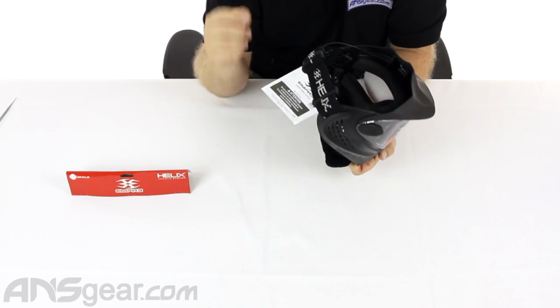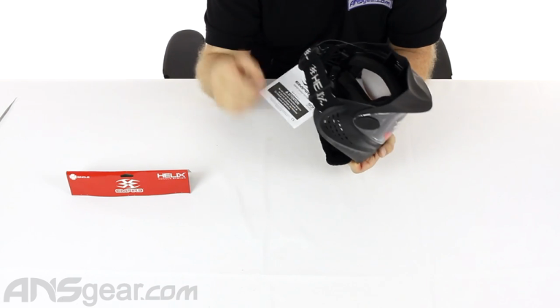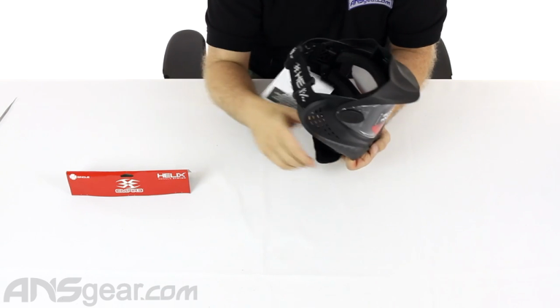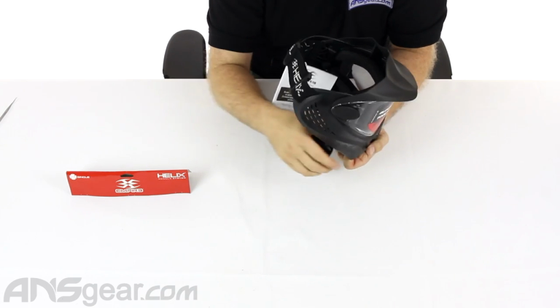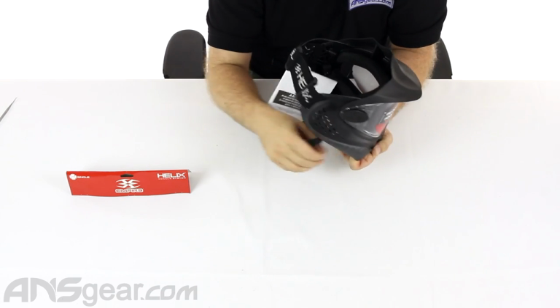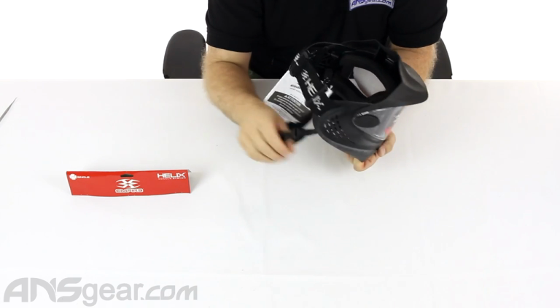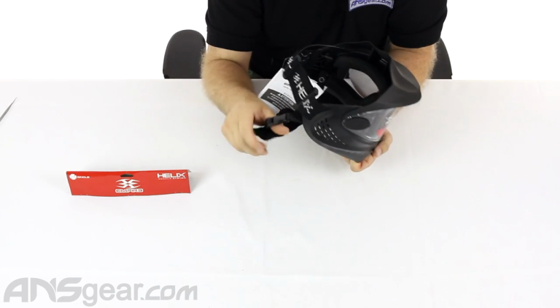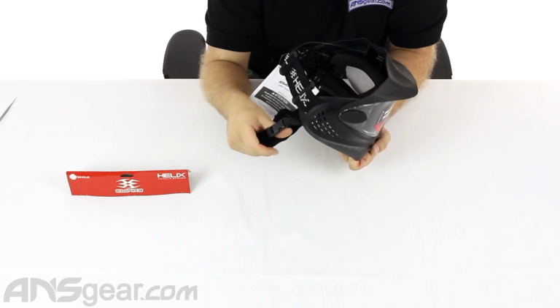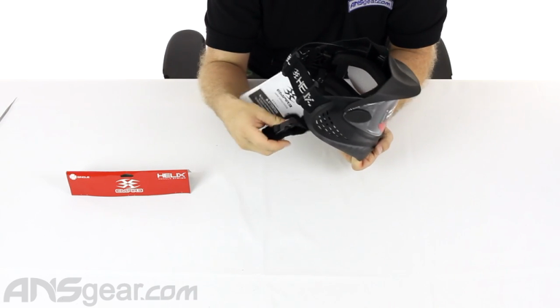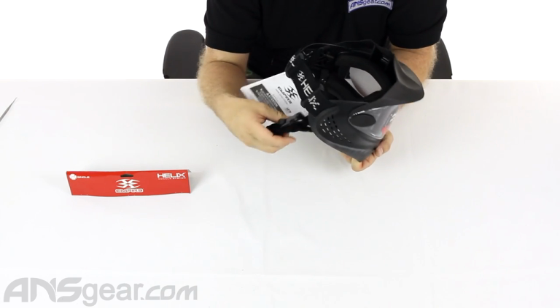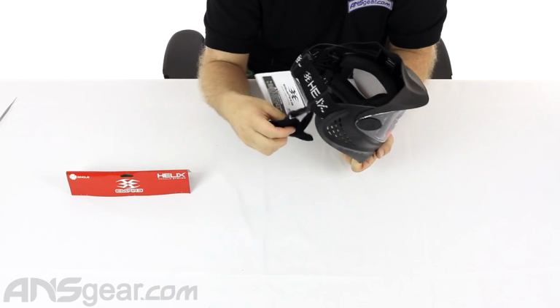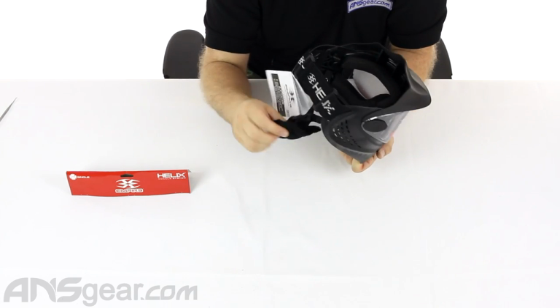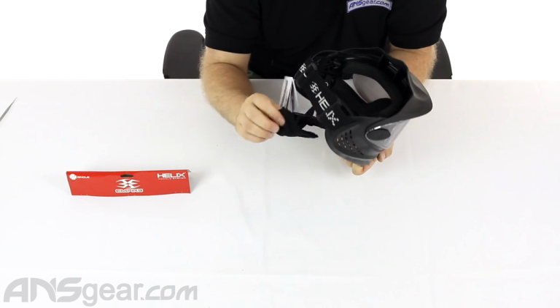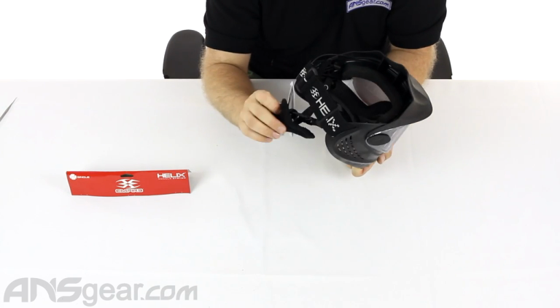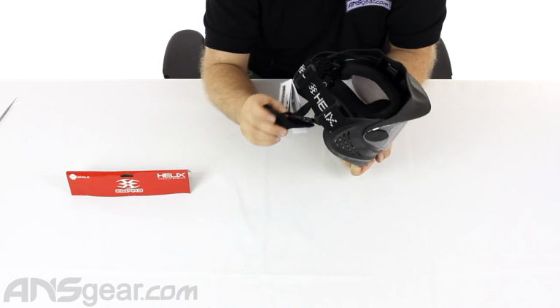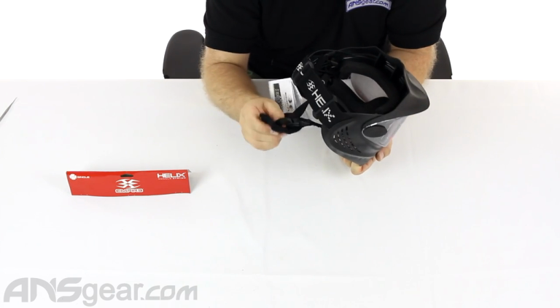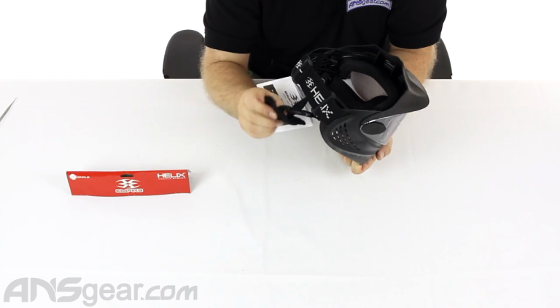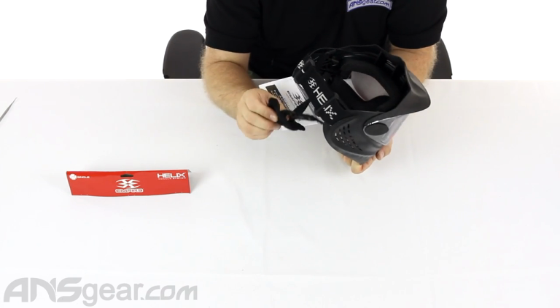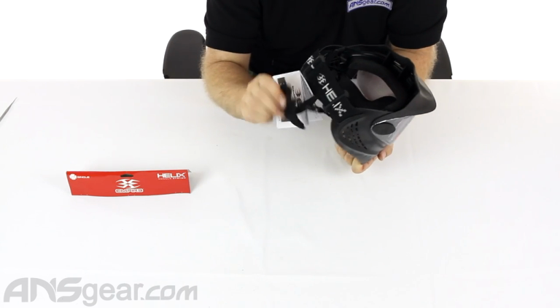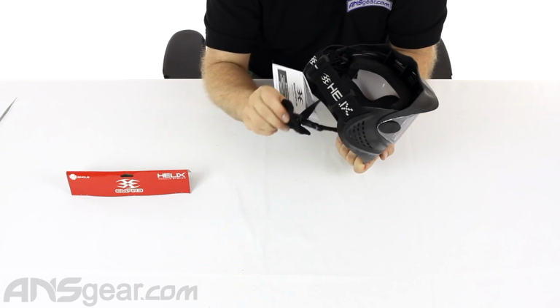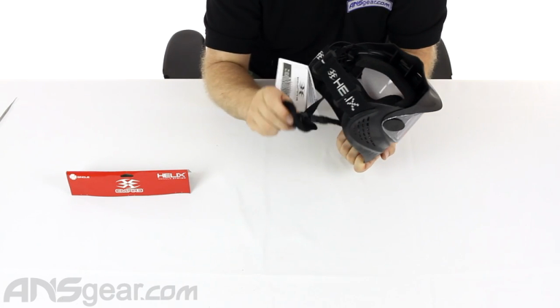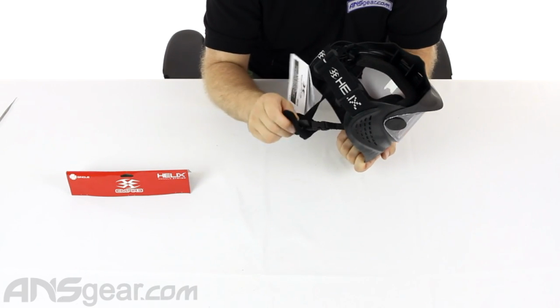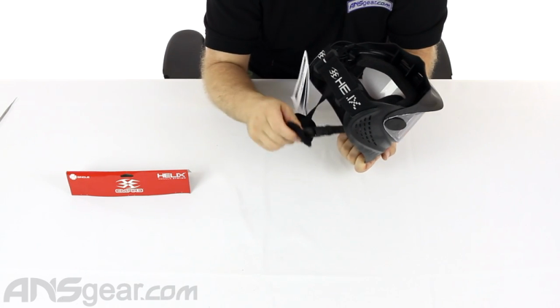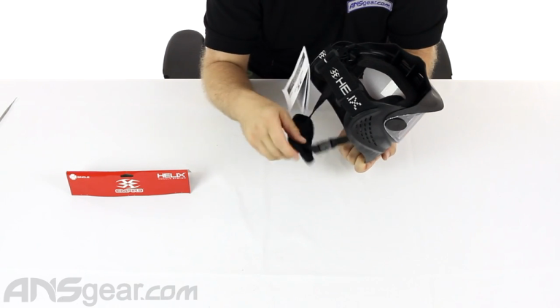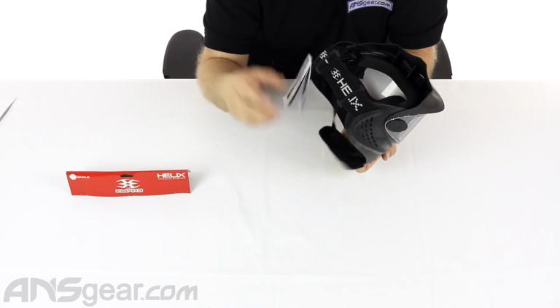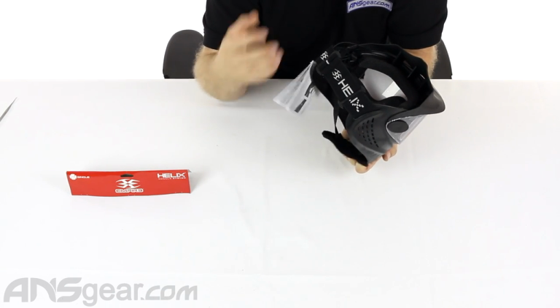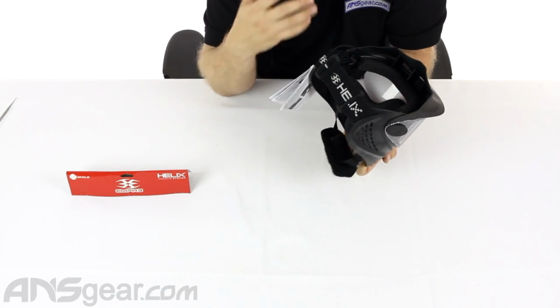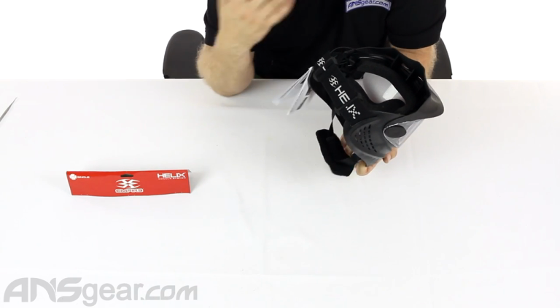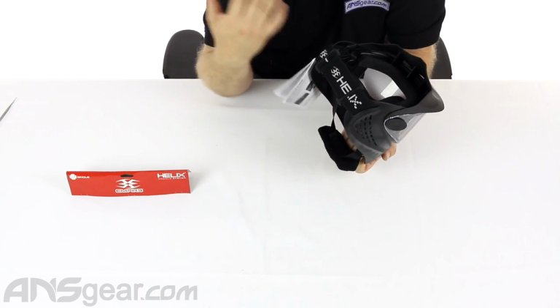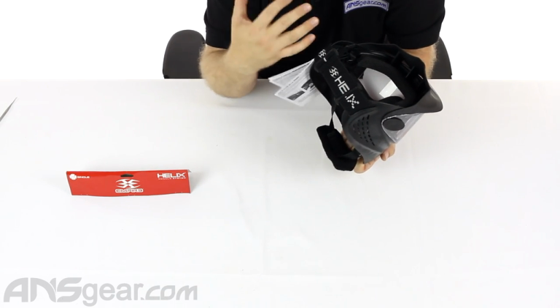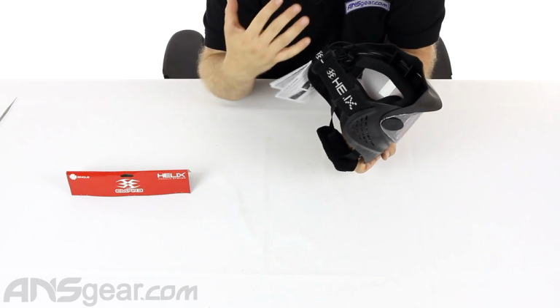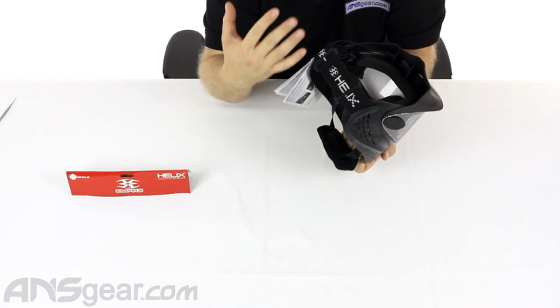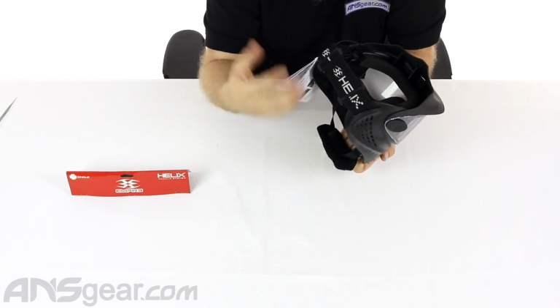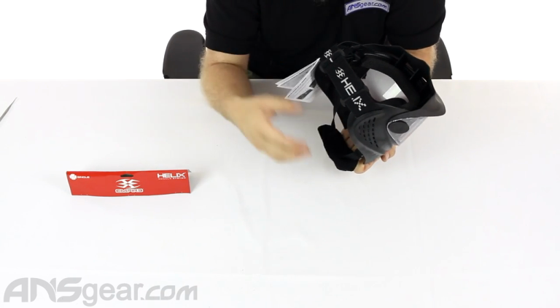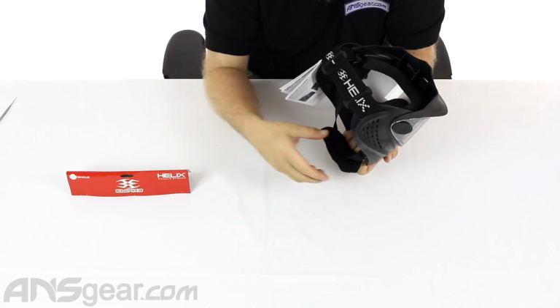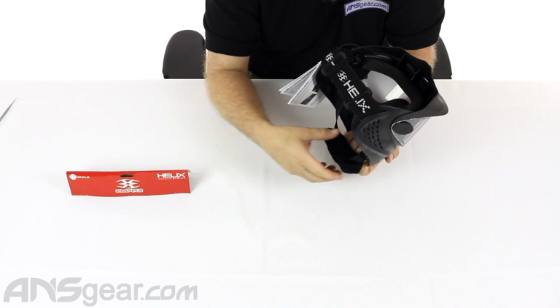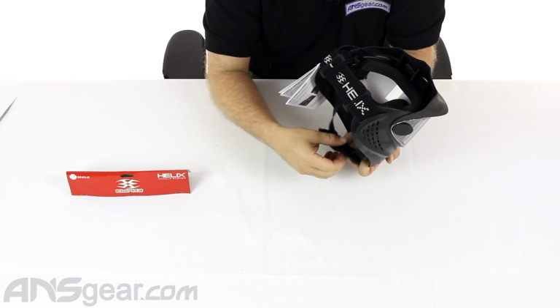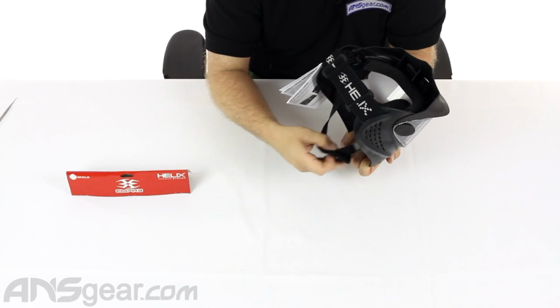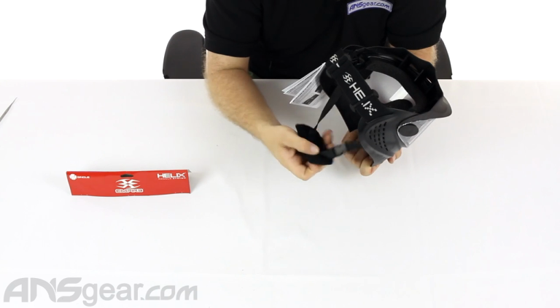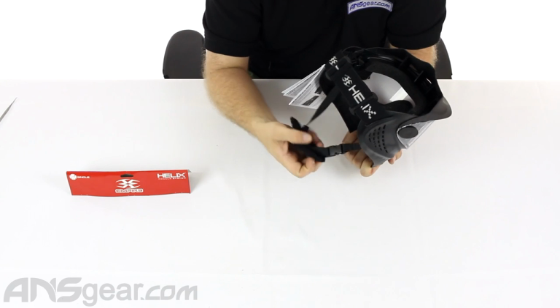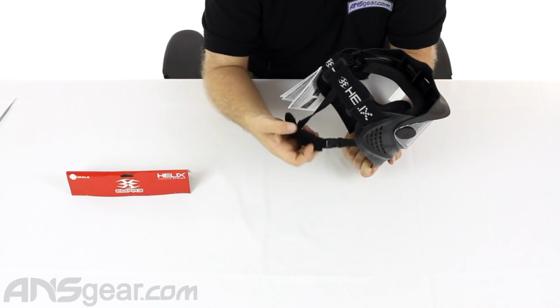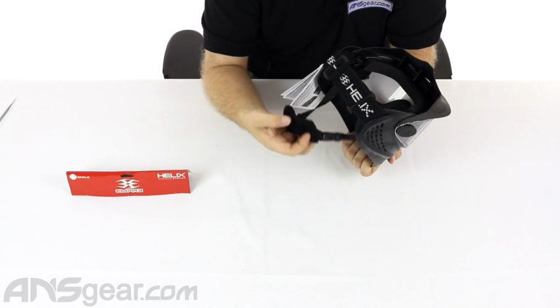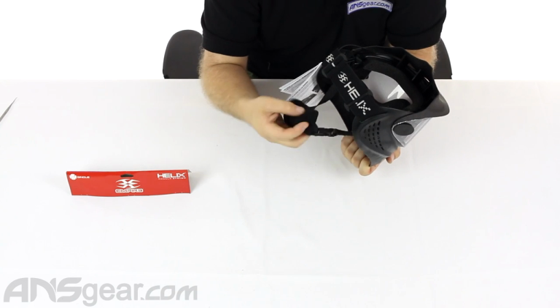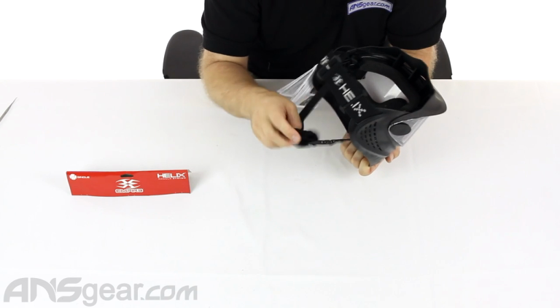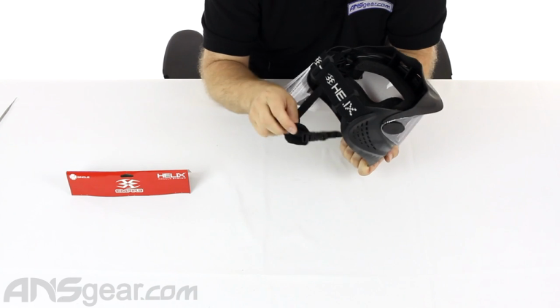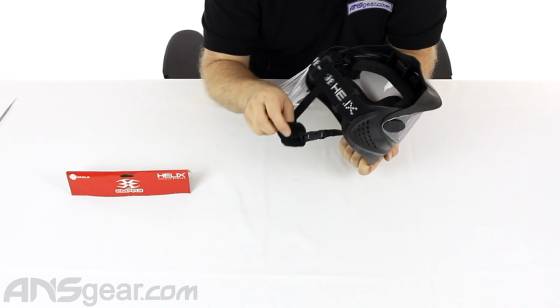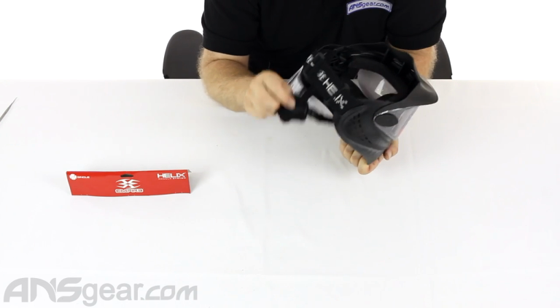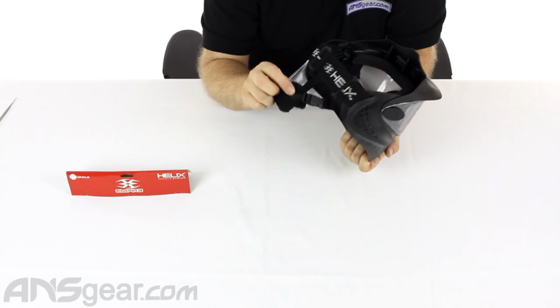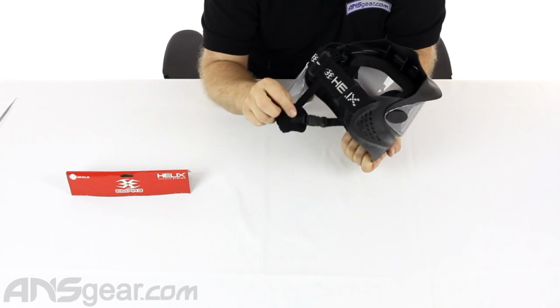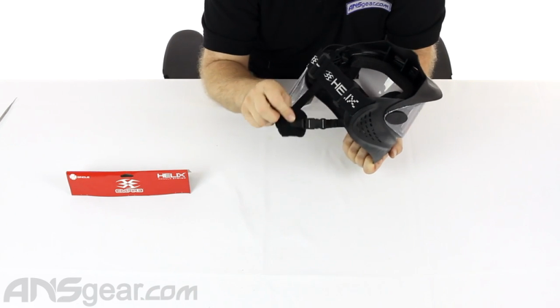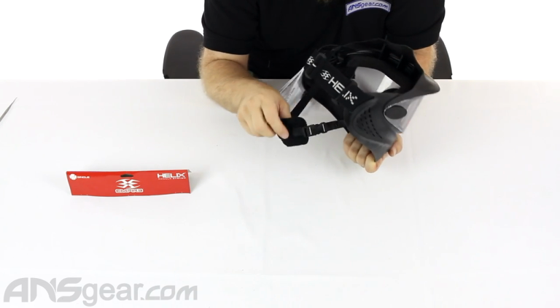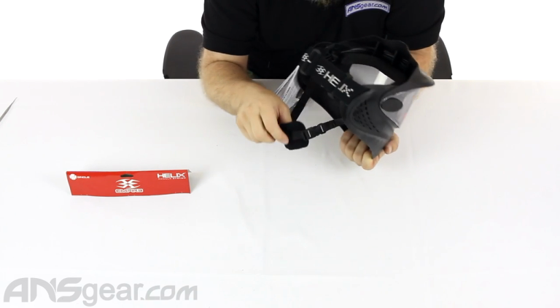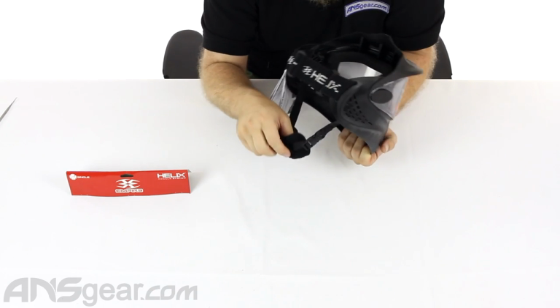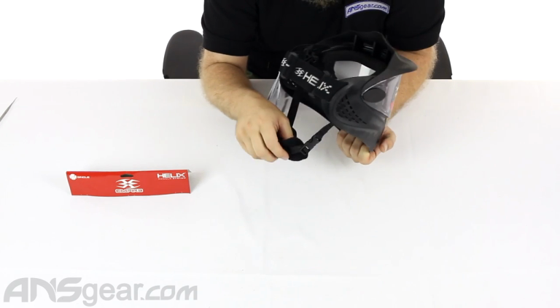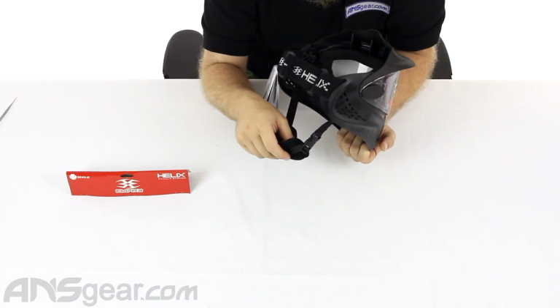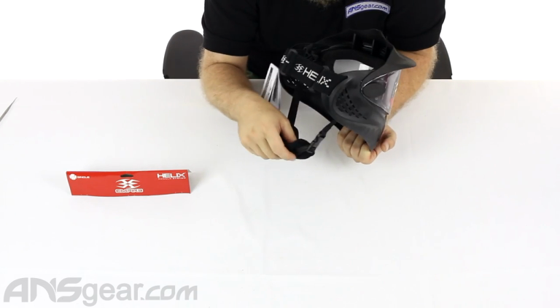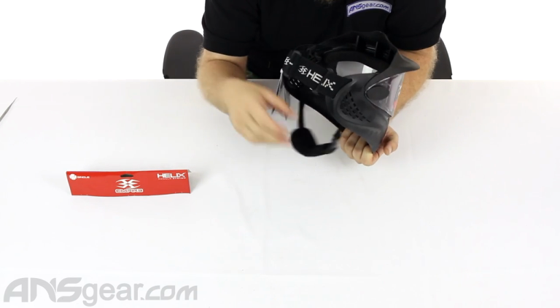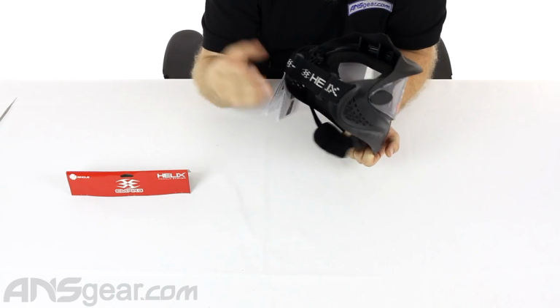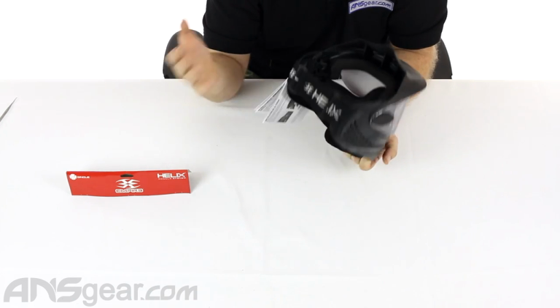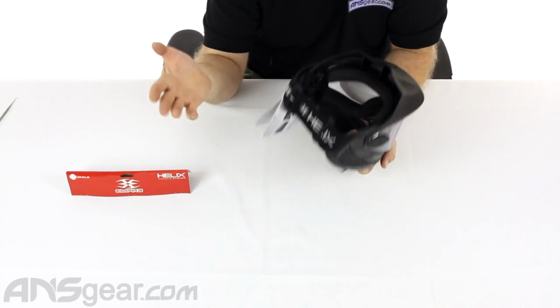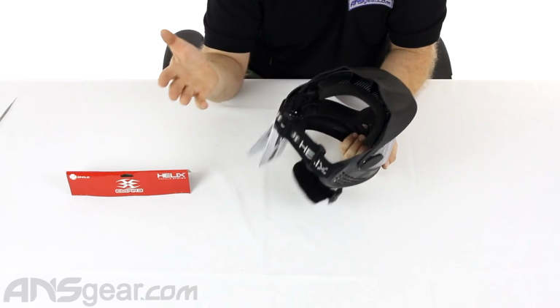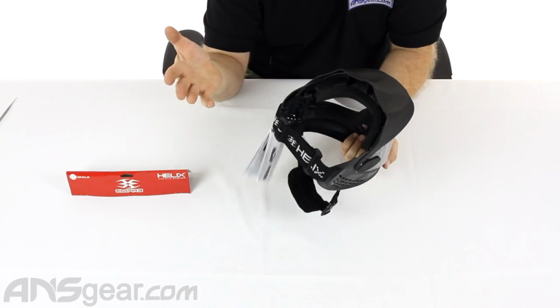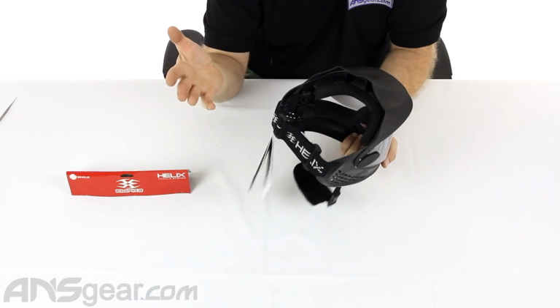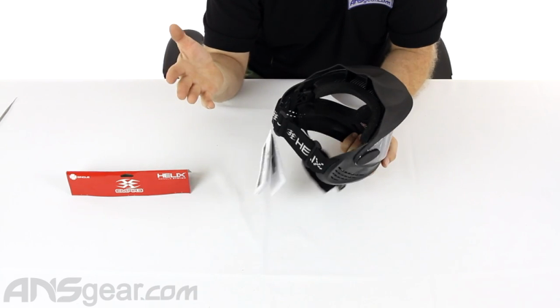It does come with the chin strap with a nice large chin pad so it's comfortable under there. Always wear your chin strap — safety first.